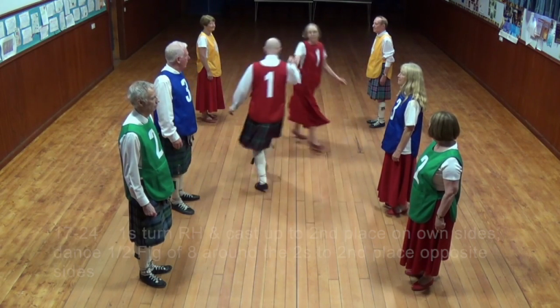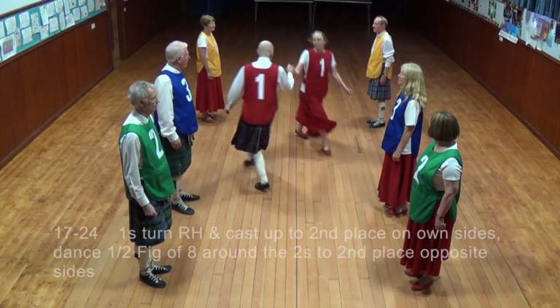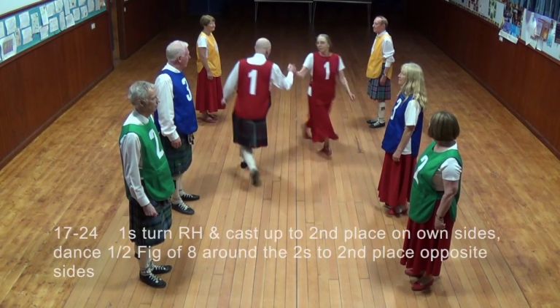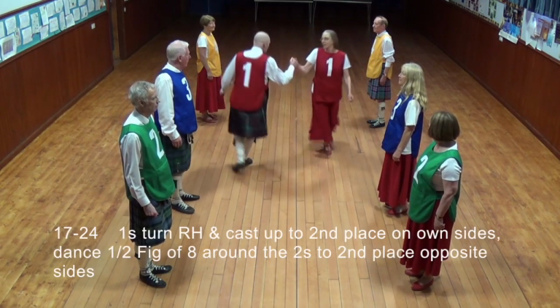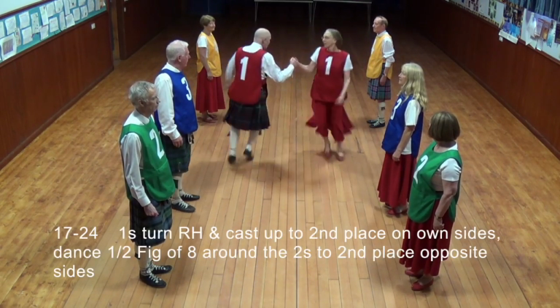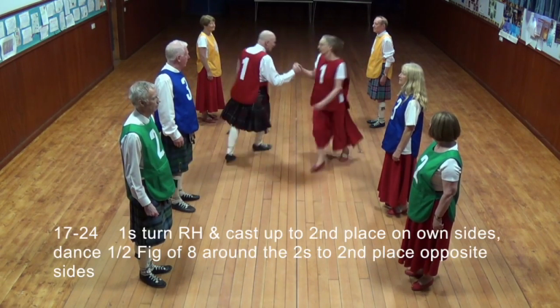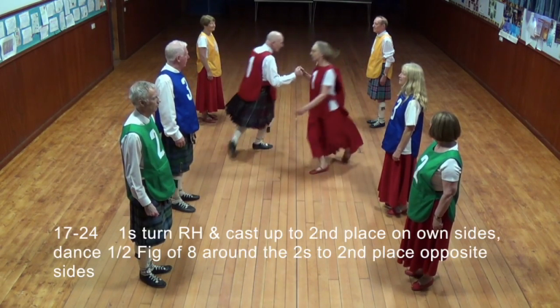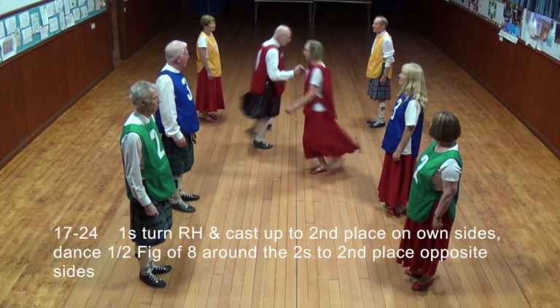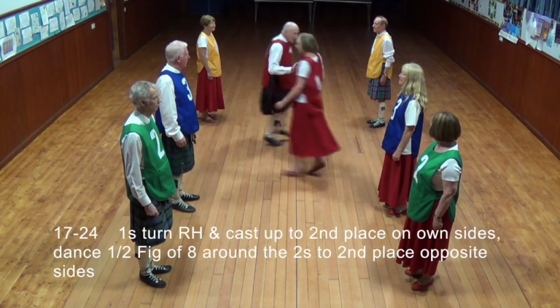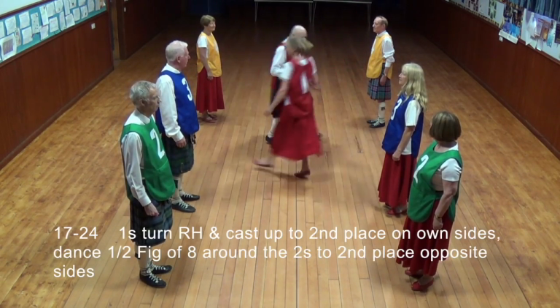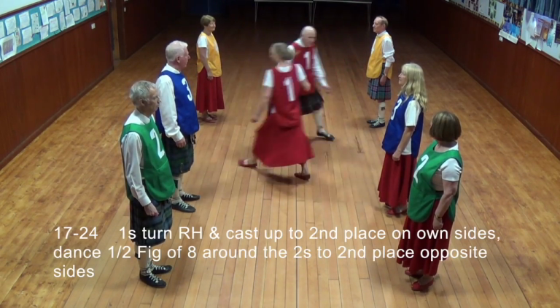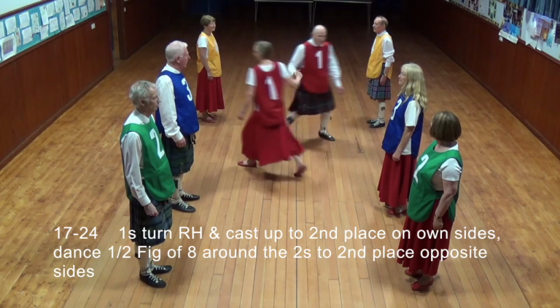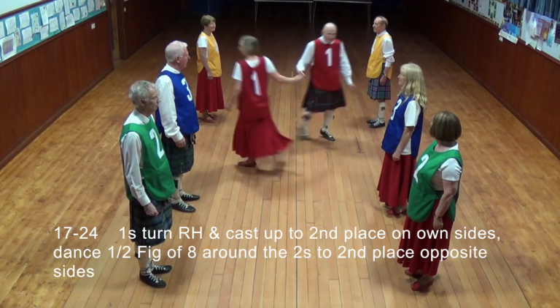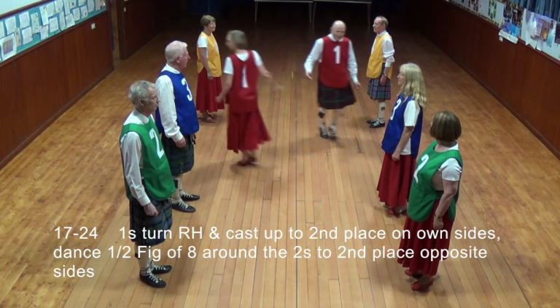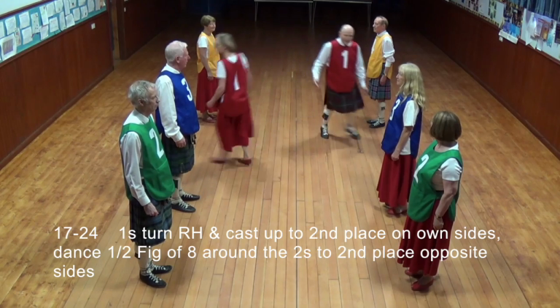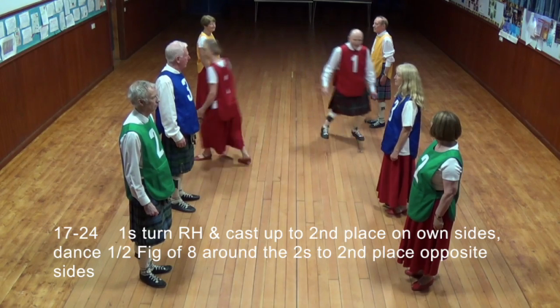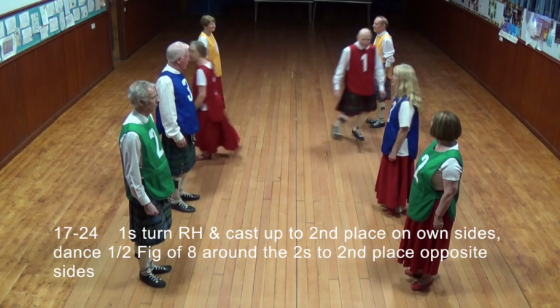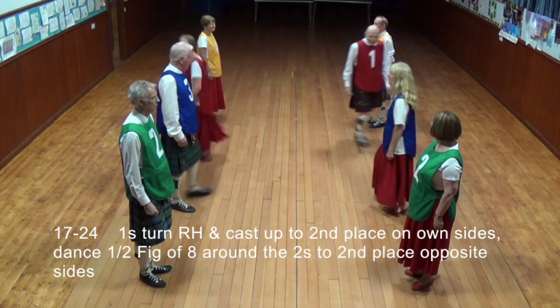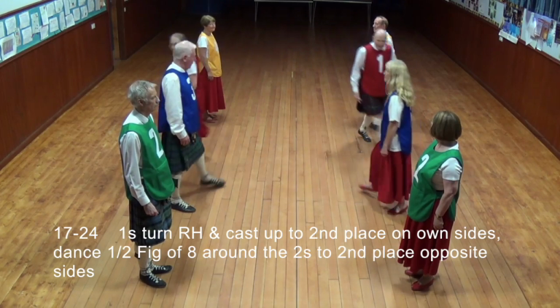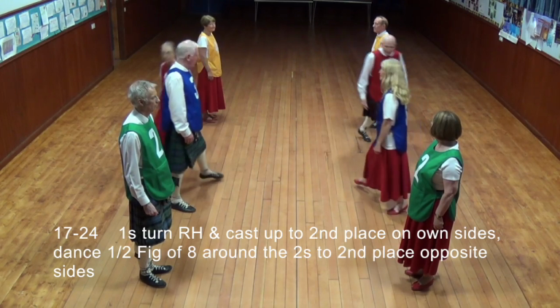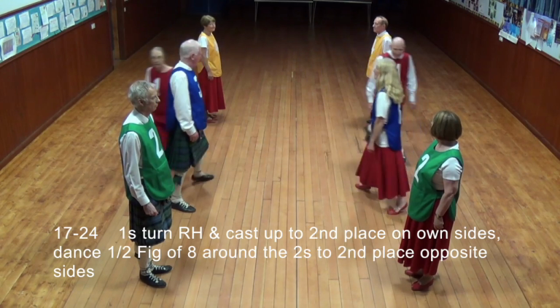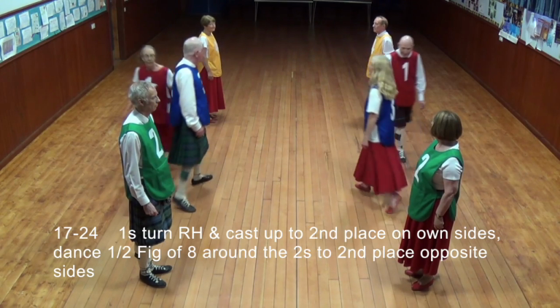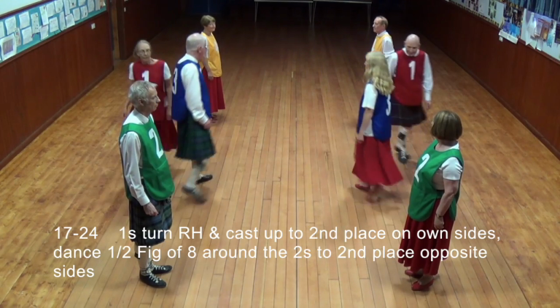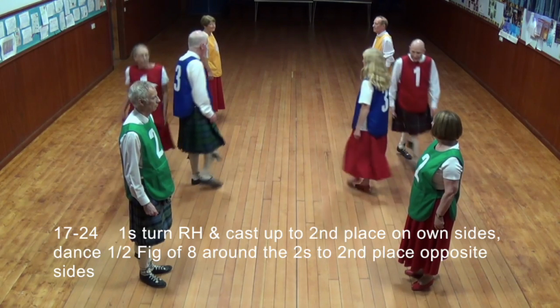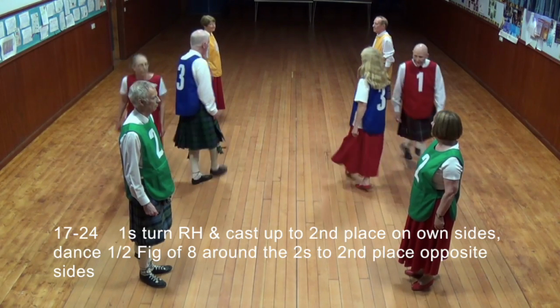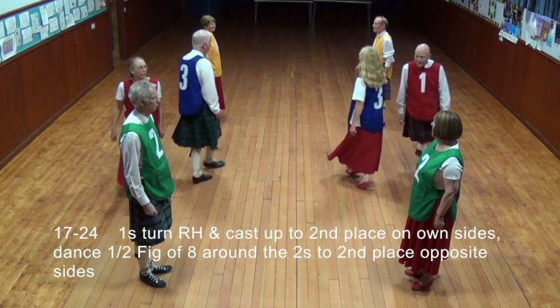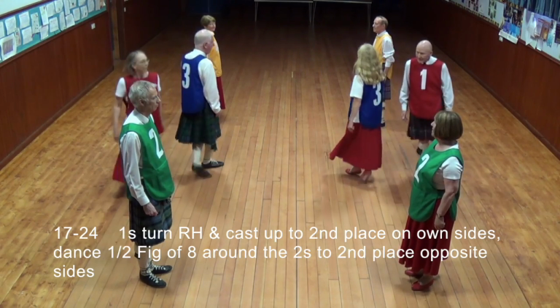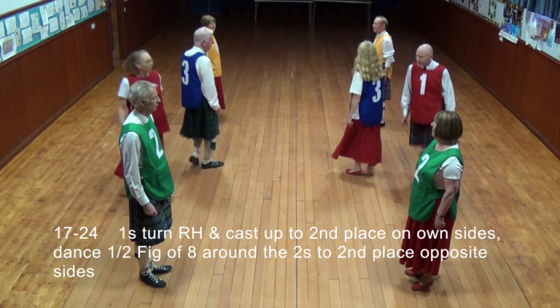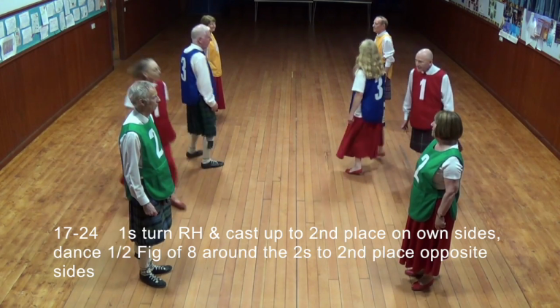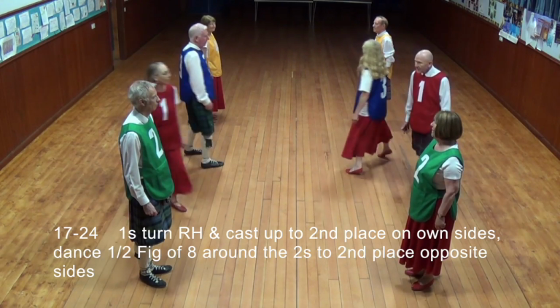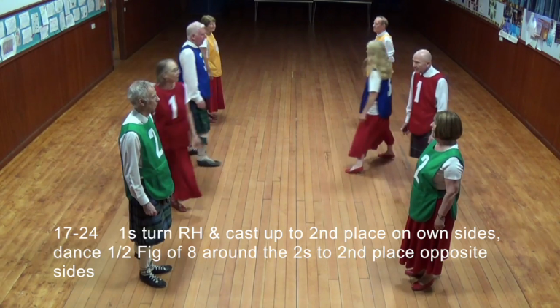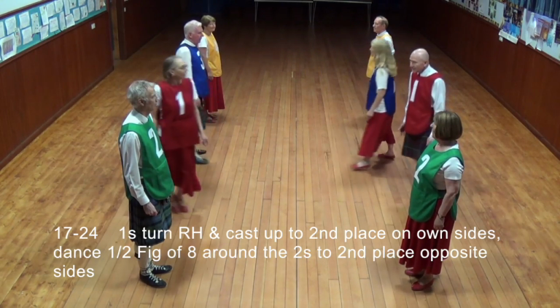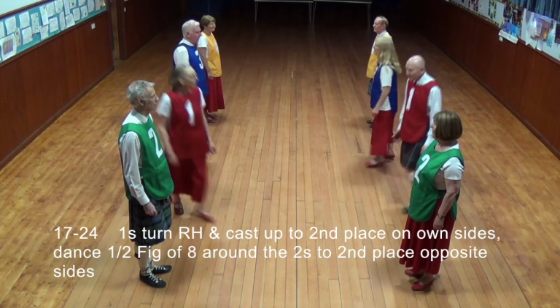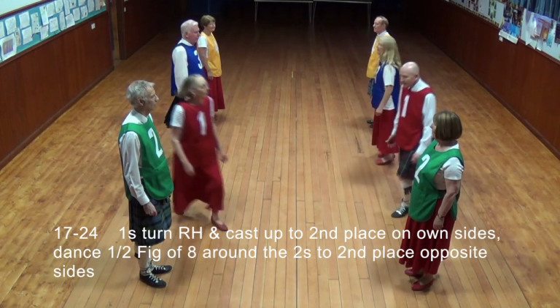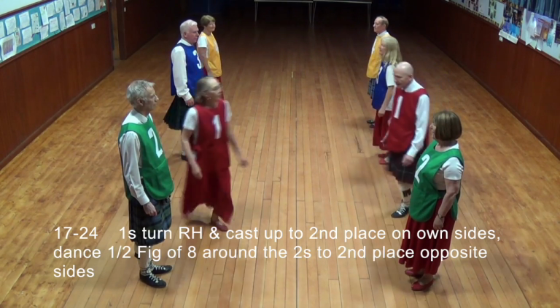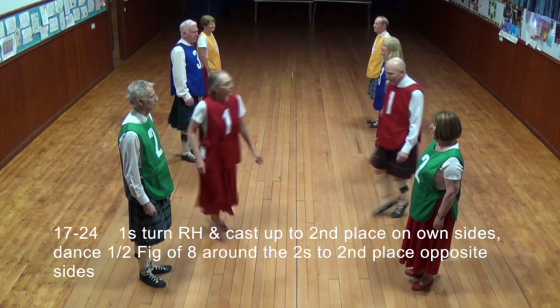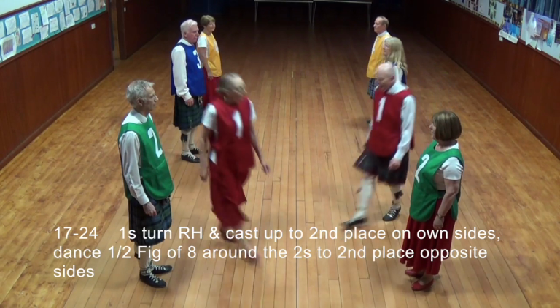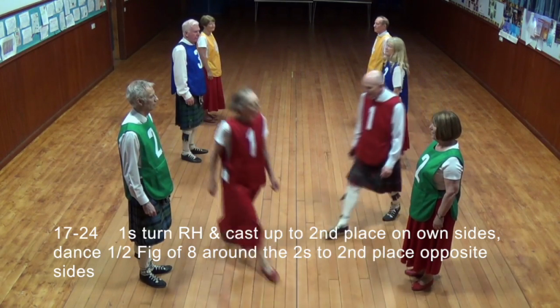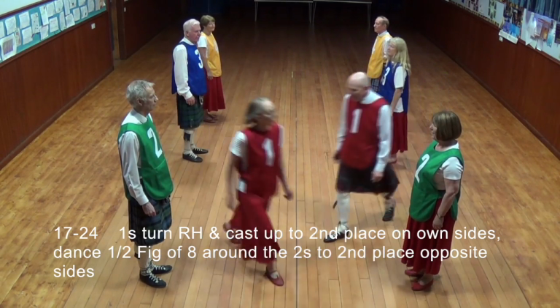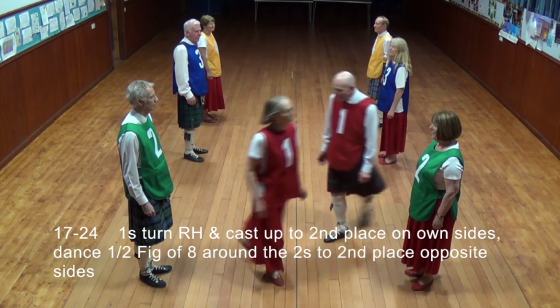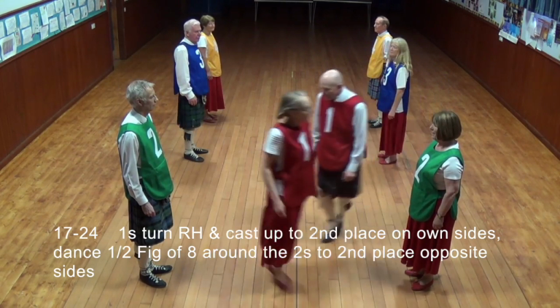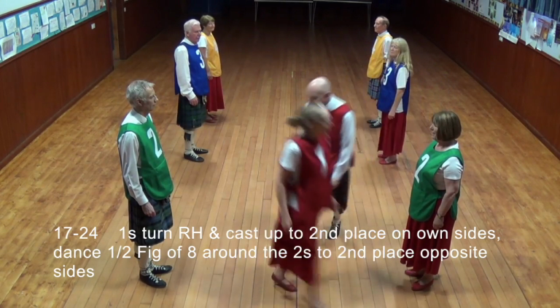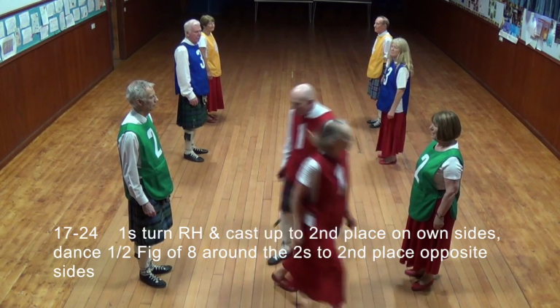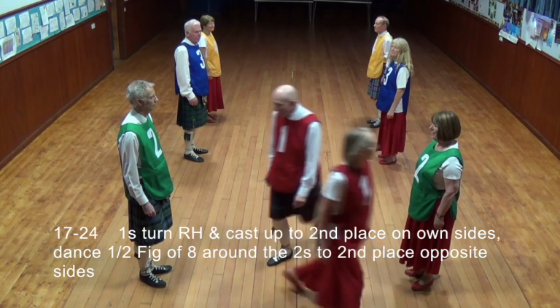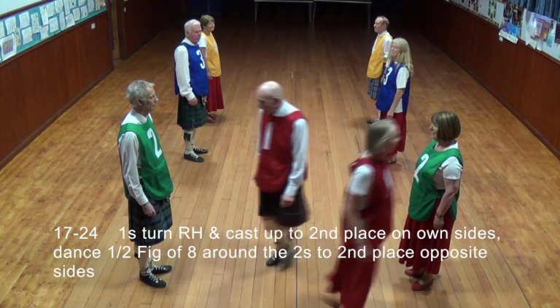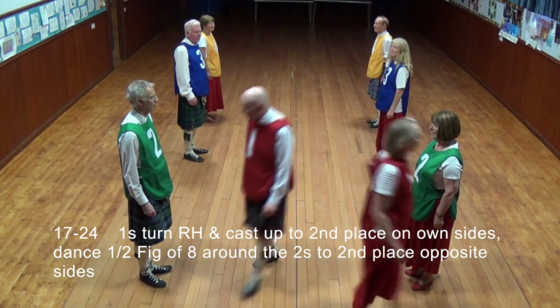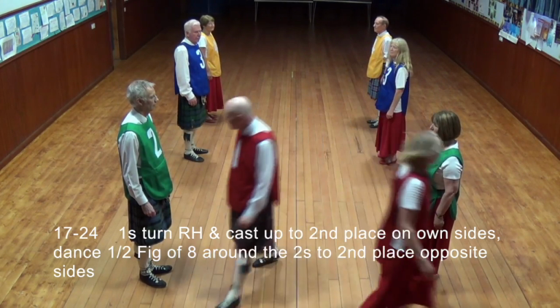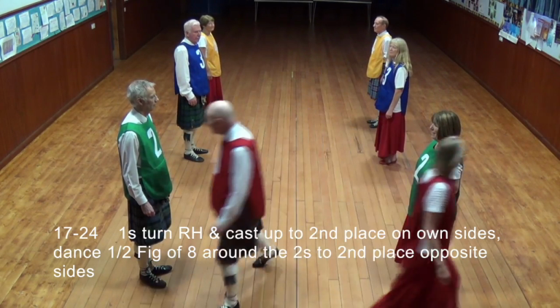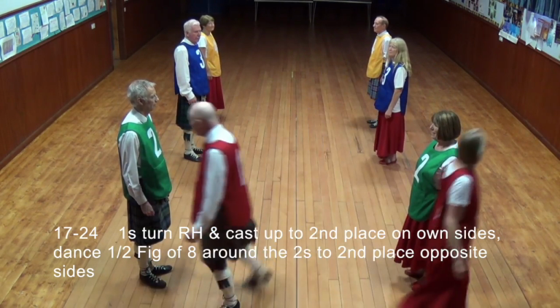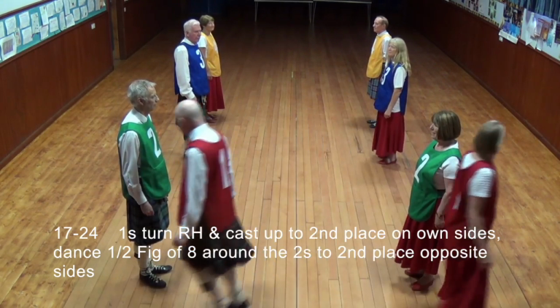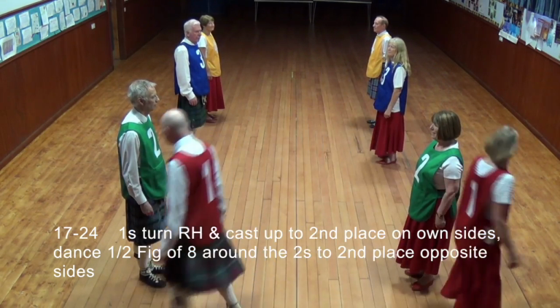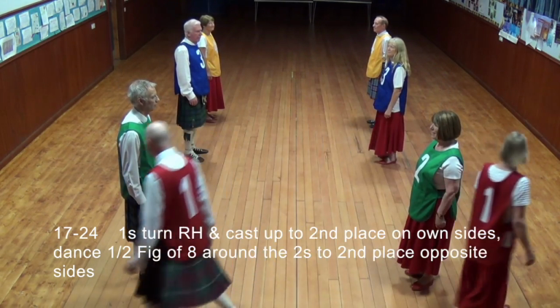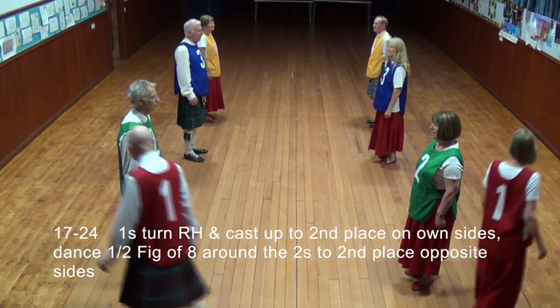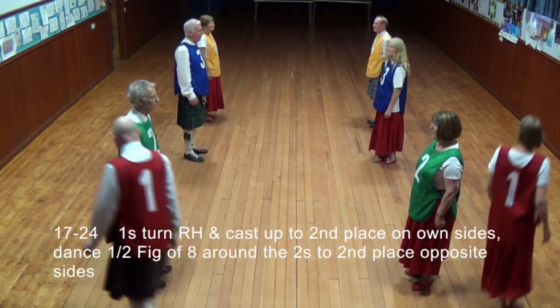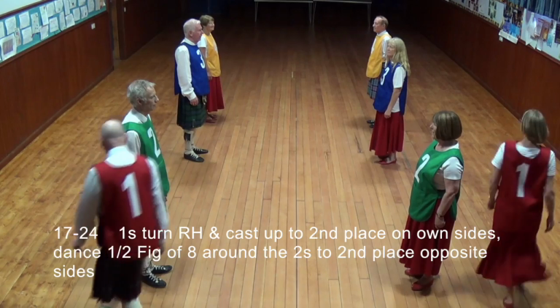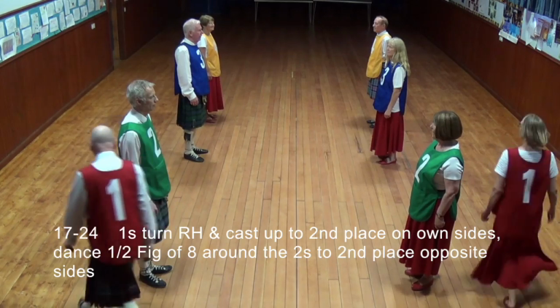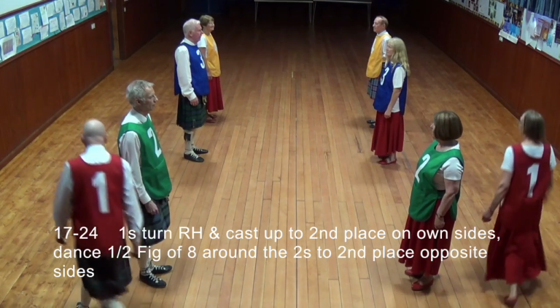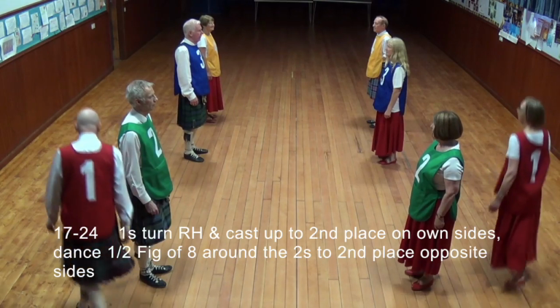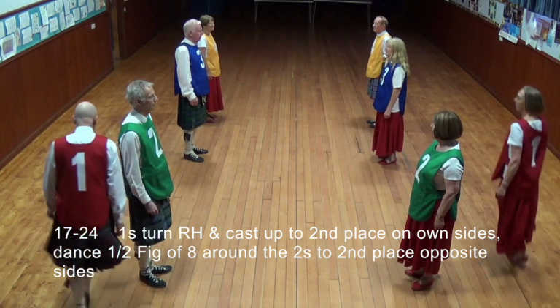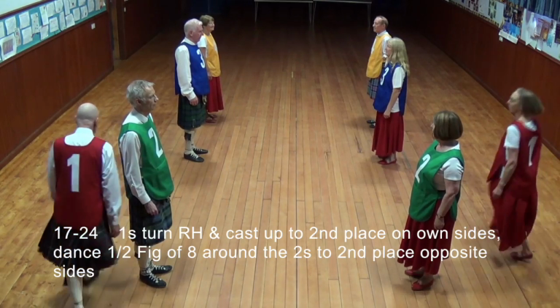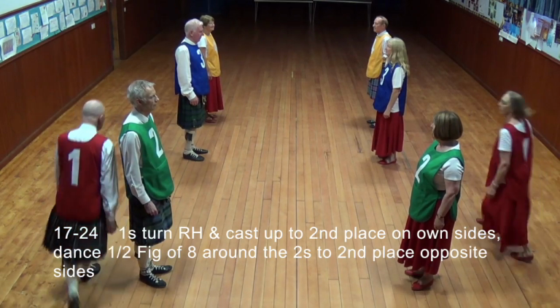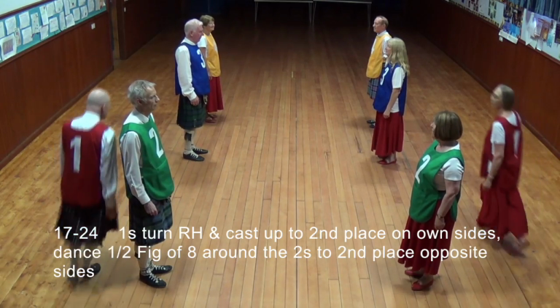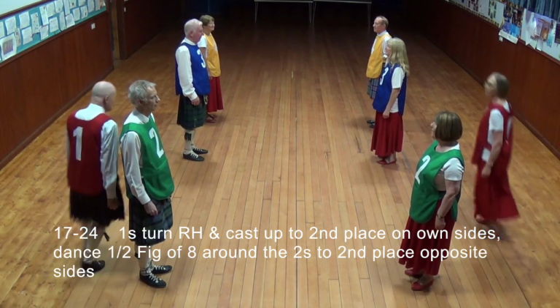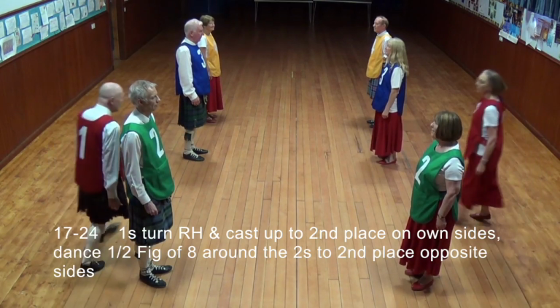Ones turned right hand and cast up to second place on one side, to dance half-figure-eight around the twos, to end in second place opposite sides.